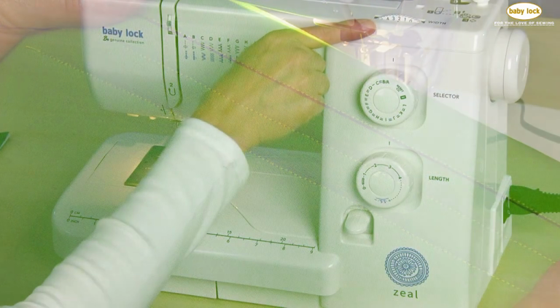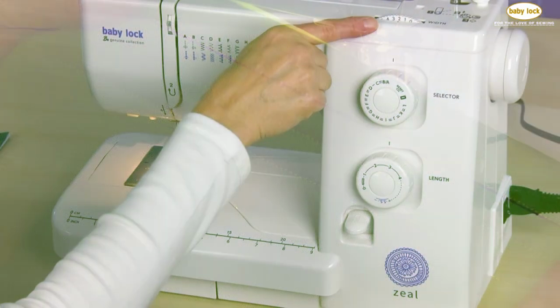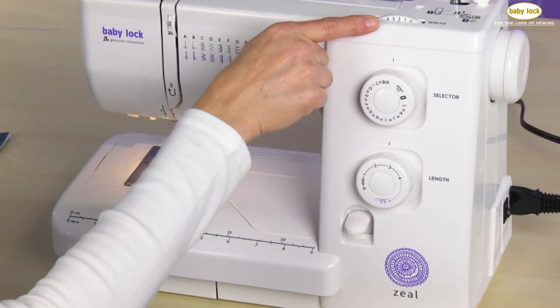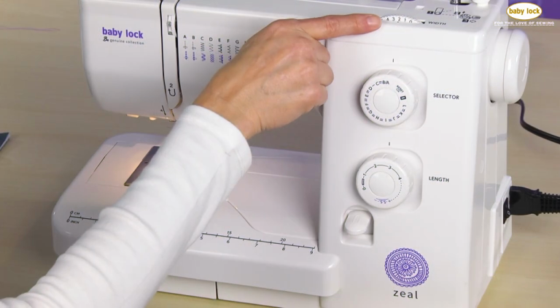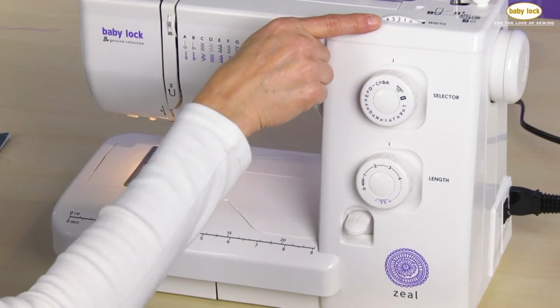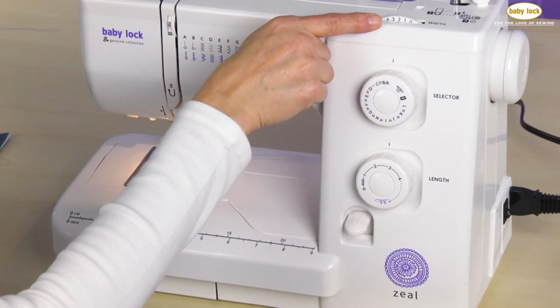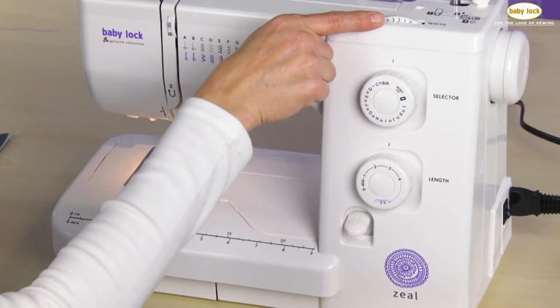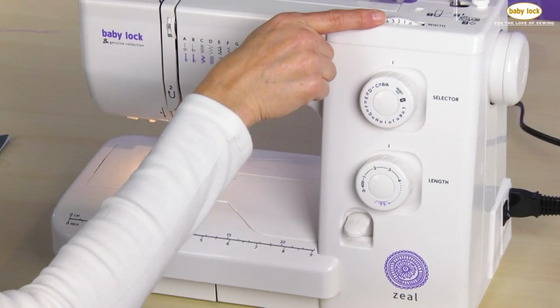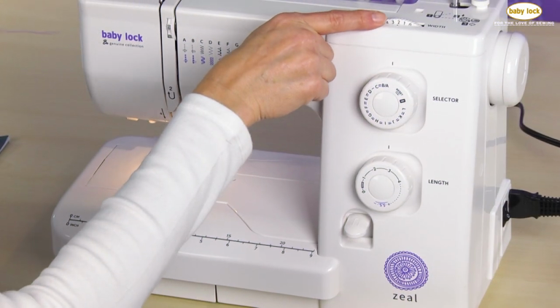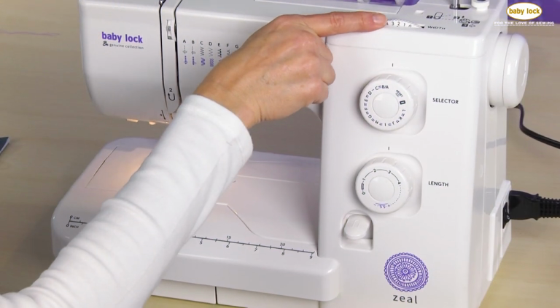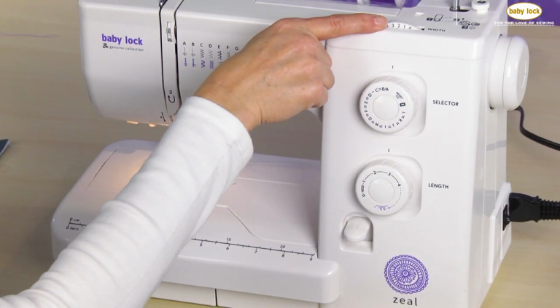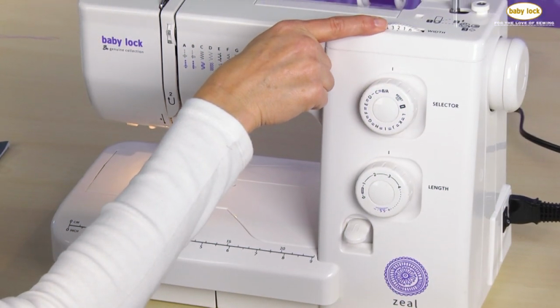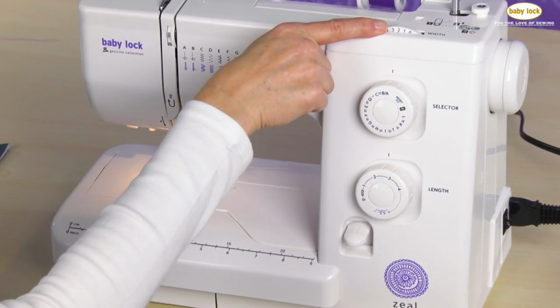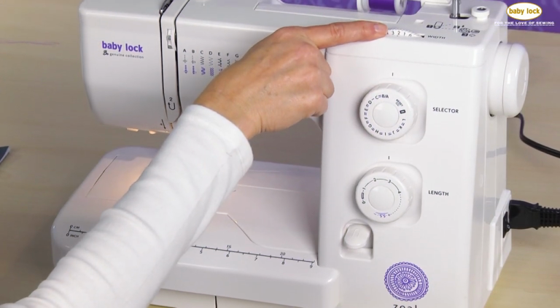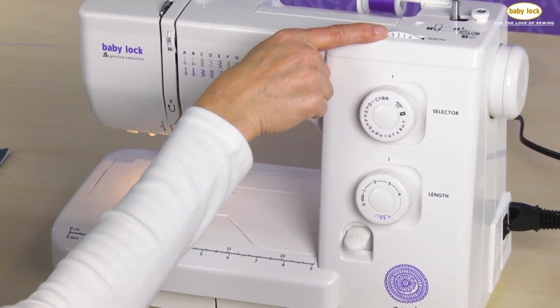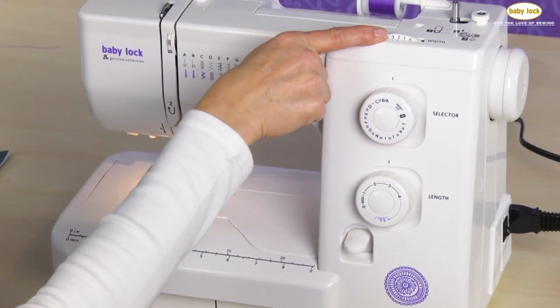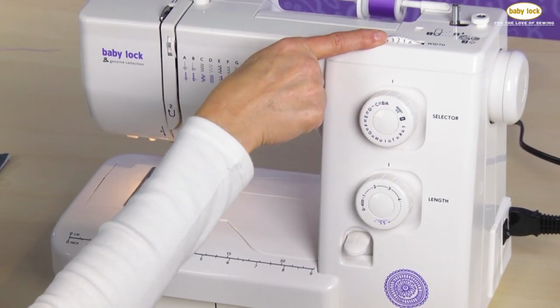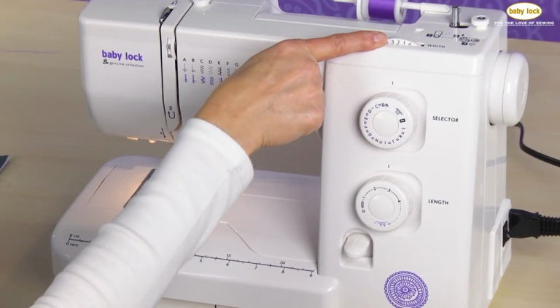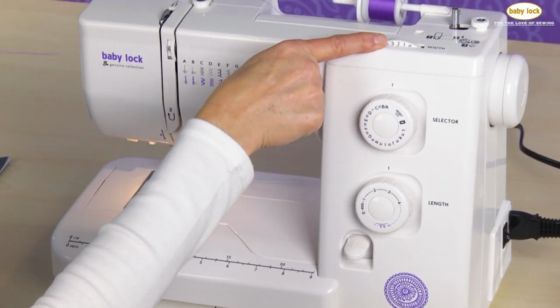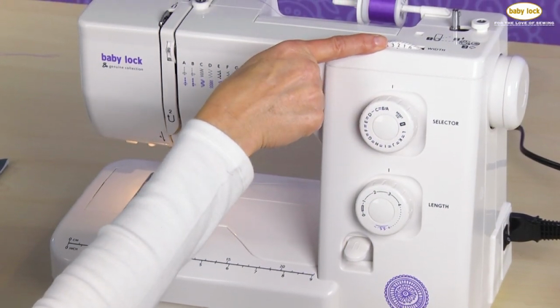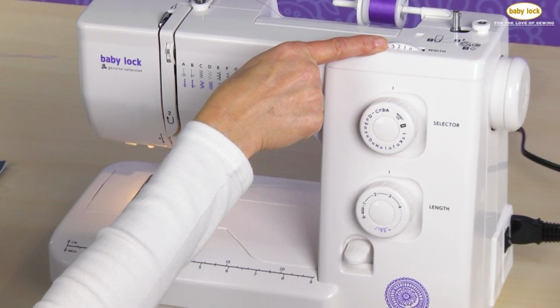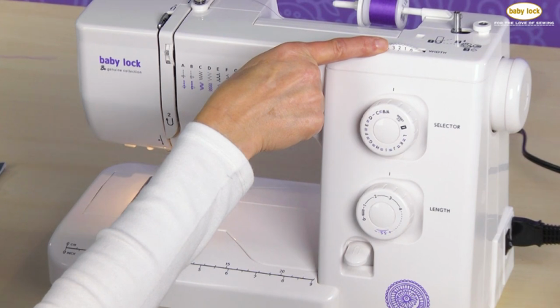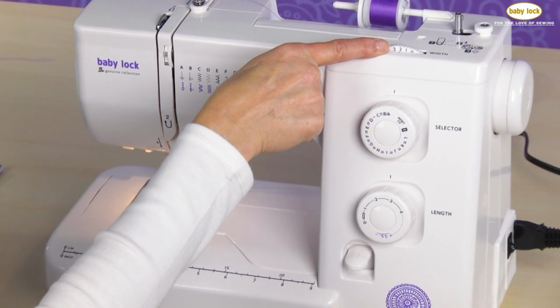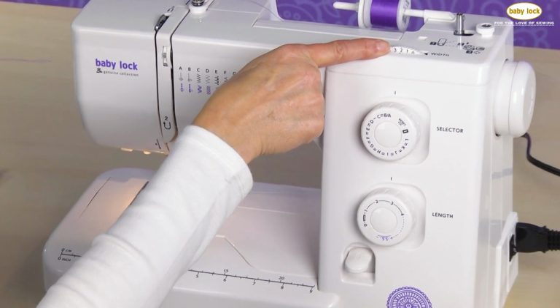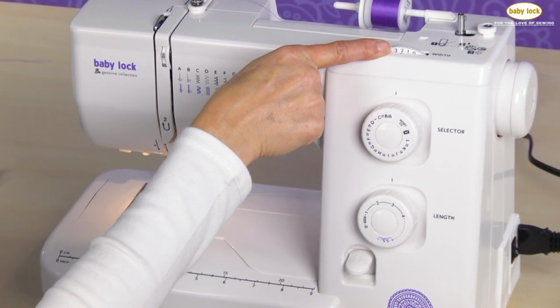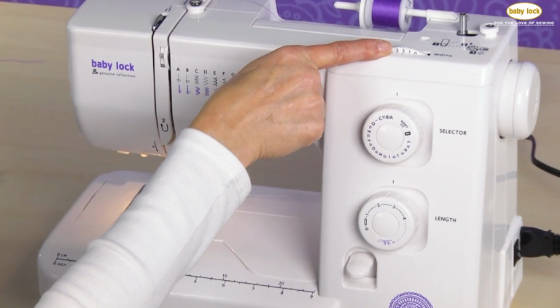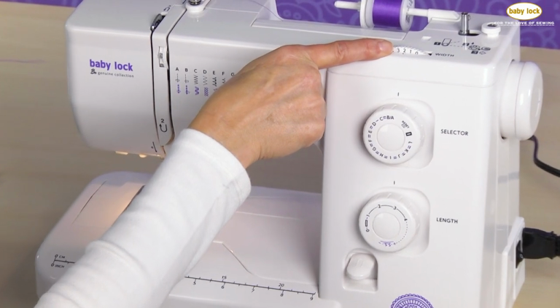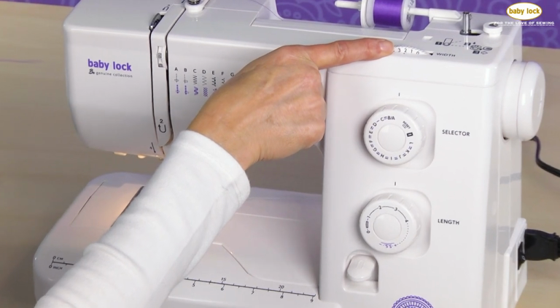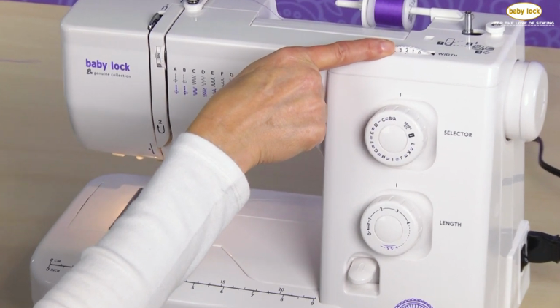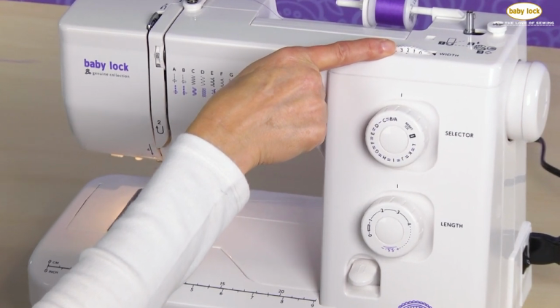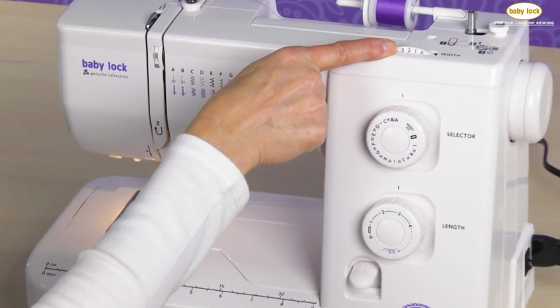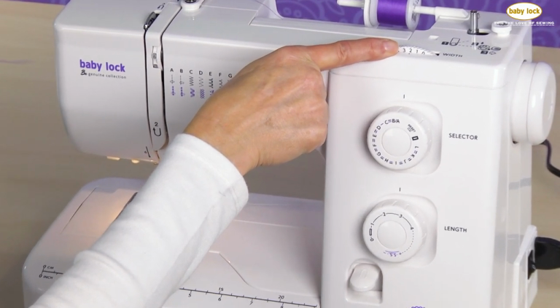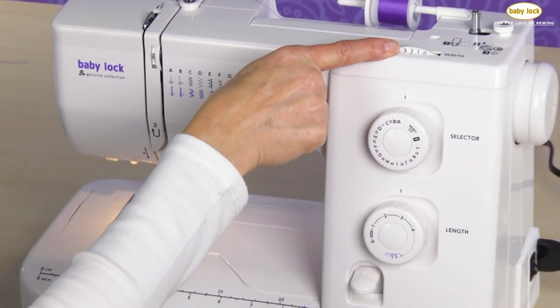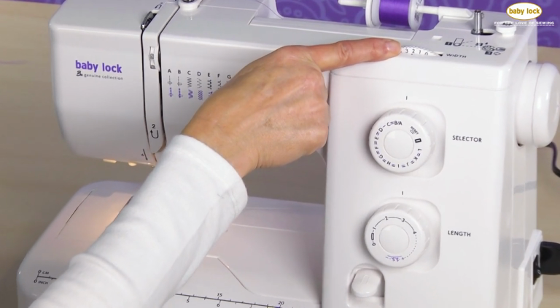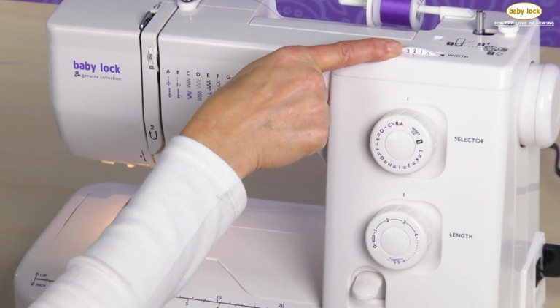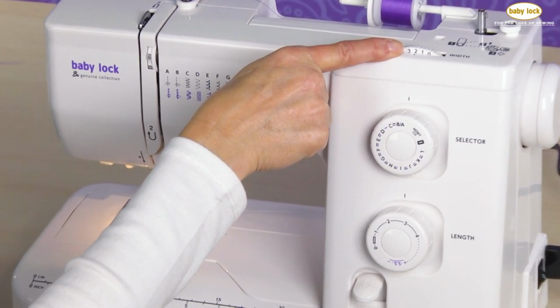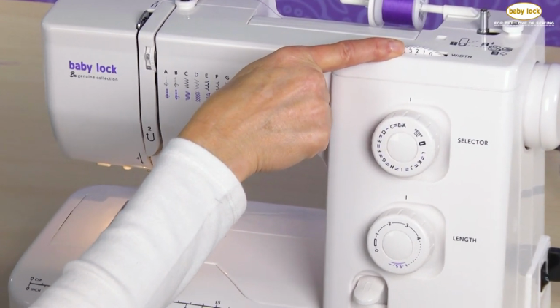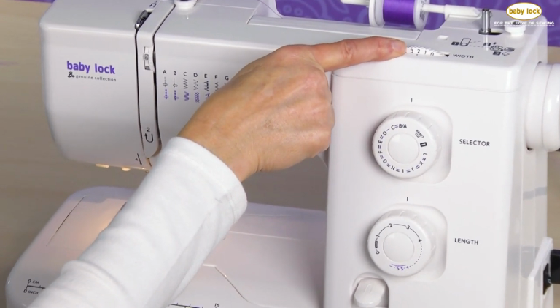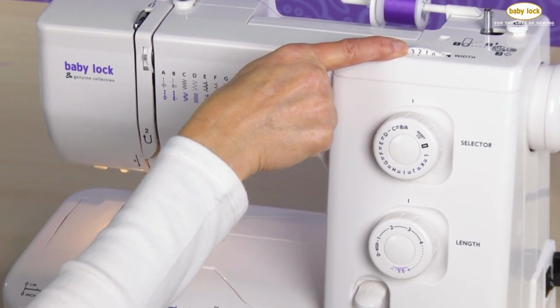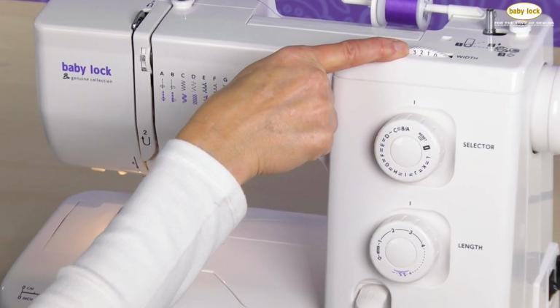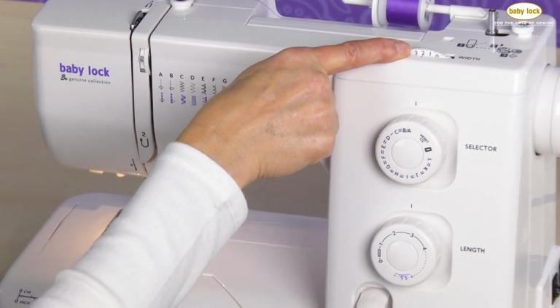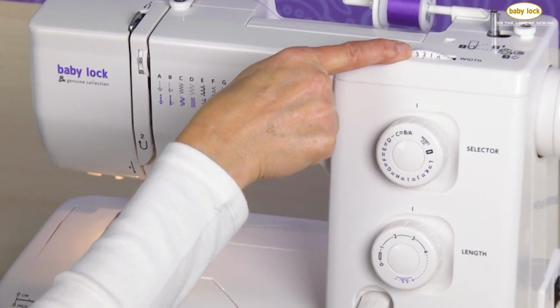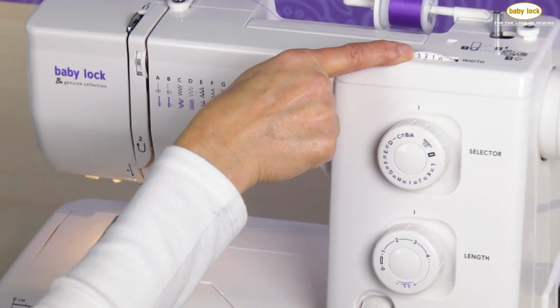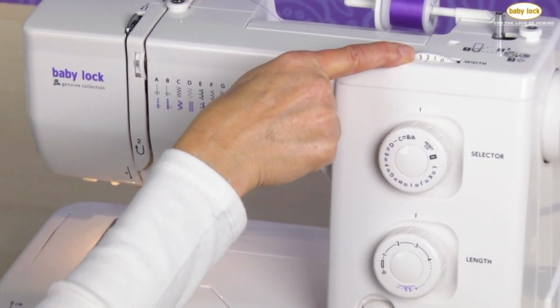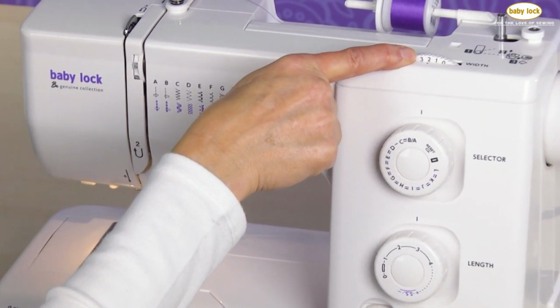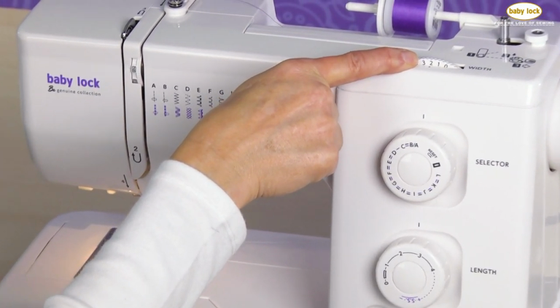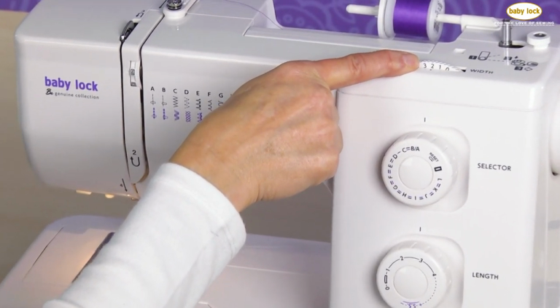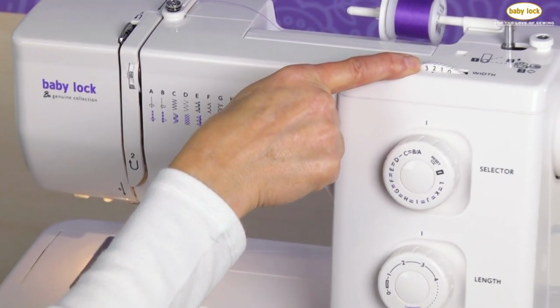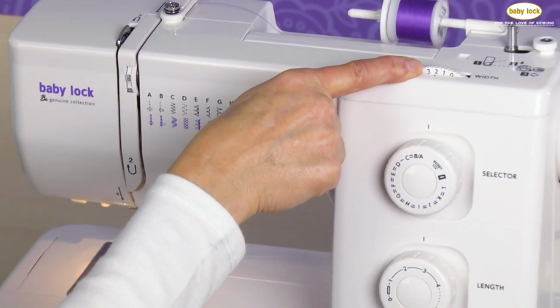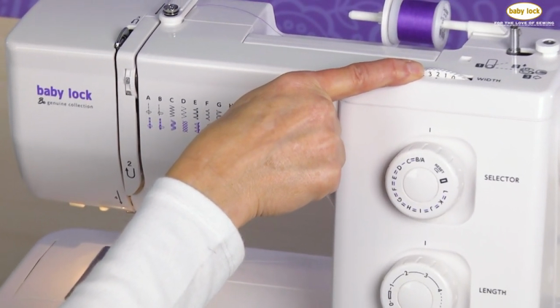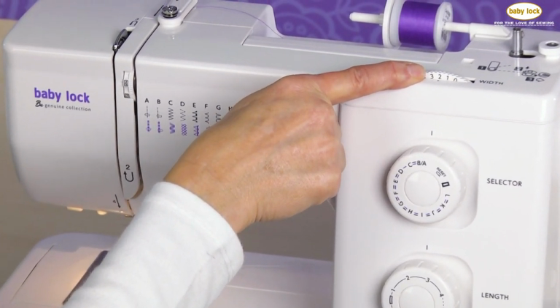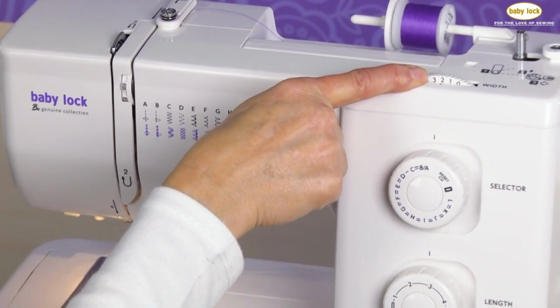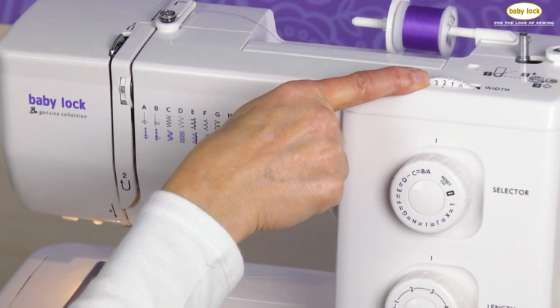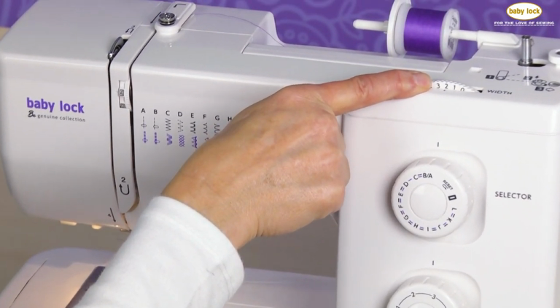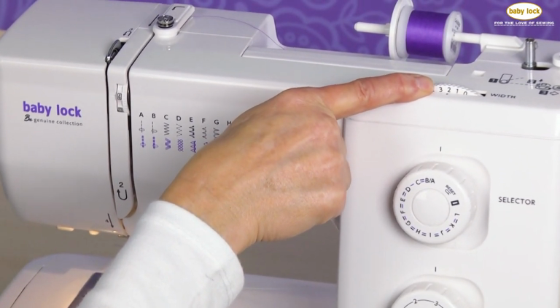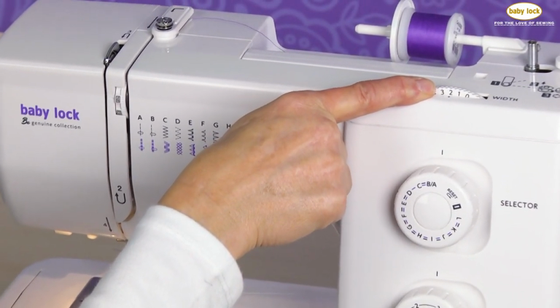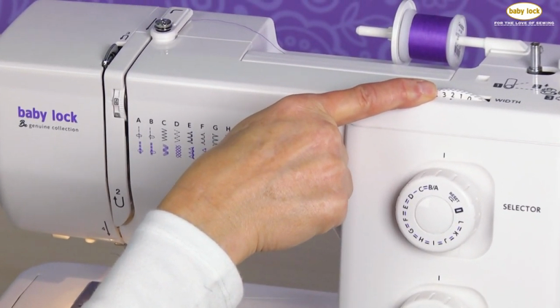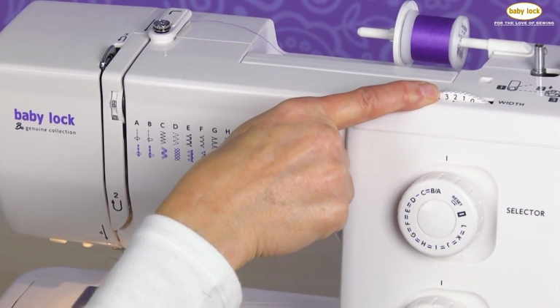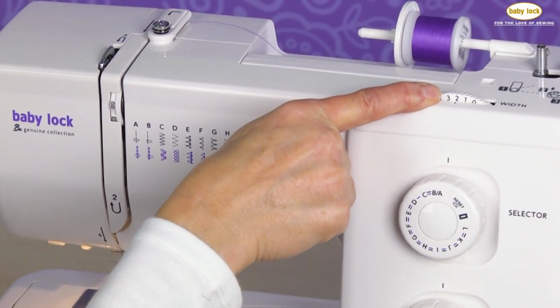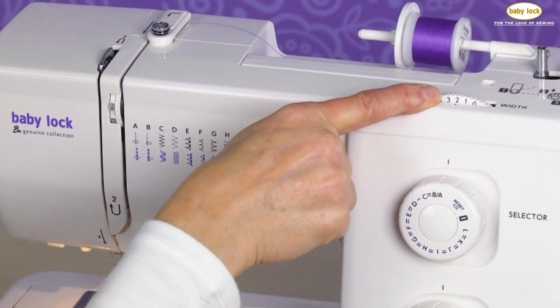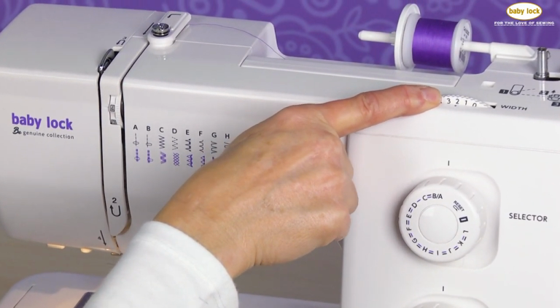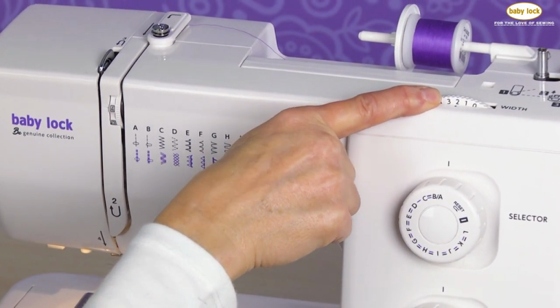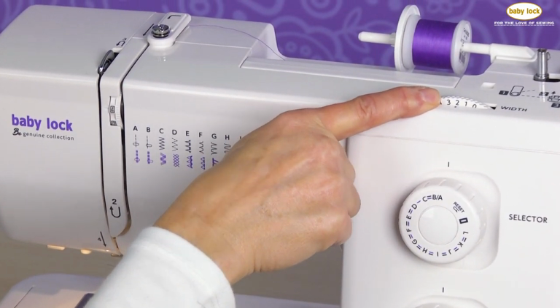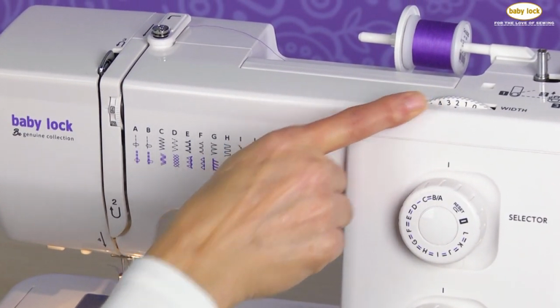The first thing we want to make sure is we've got a straight stitch selected. I always like to use a stitch length of about two and a half to three. And I'm going to make sure I've got that needle in the center position, set on that number two setting.